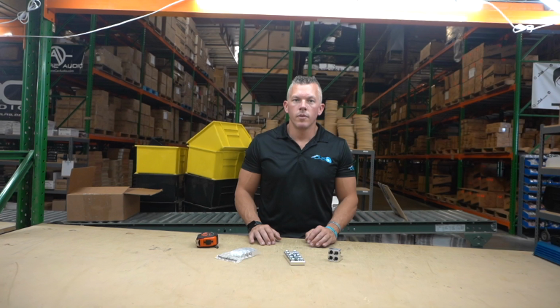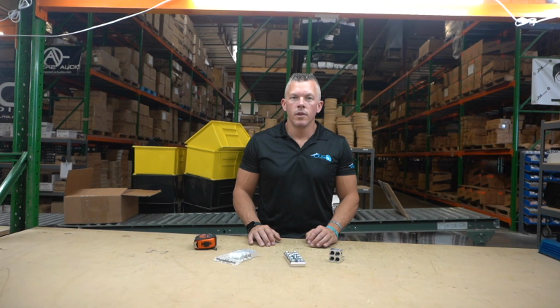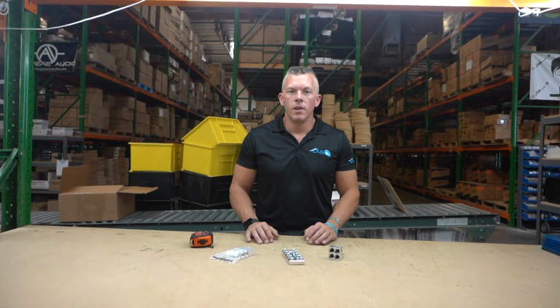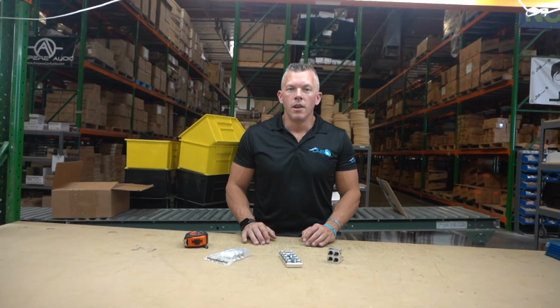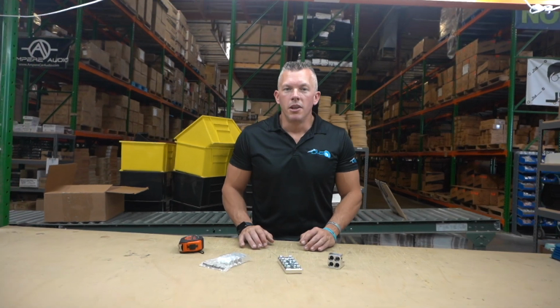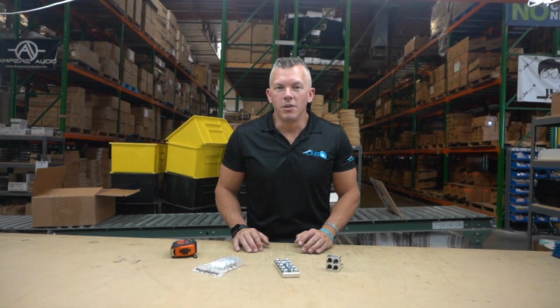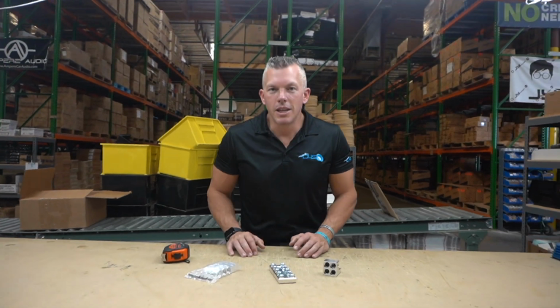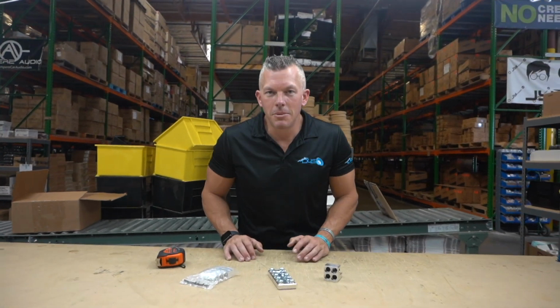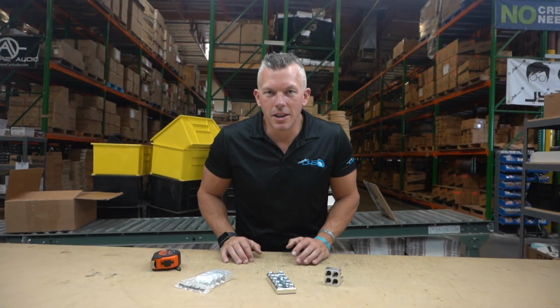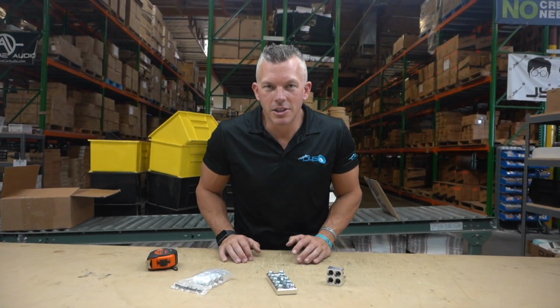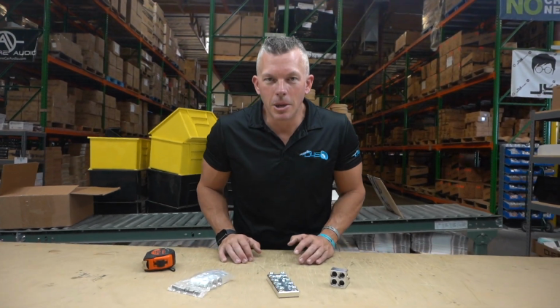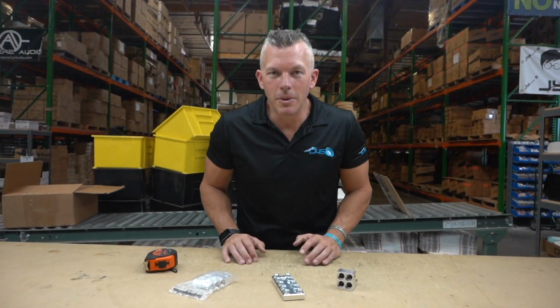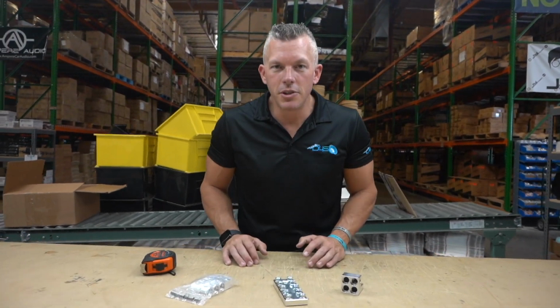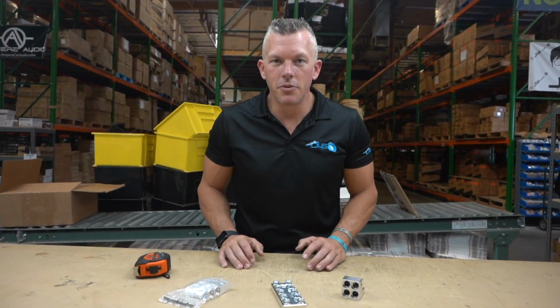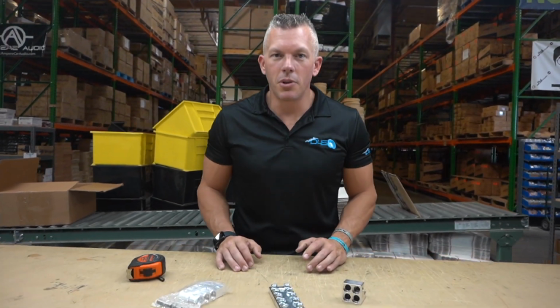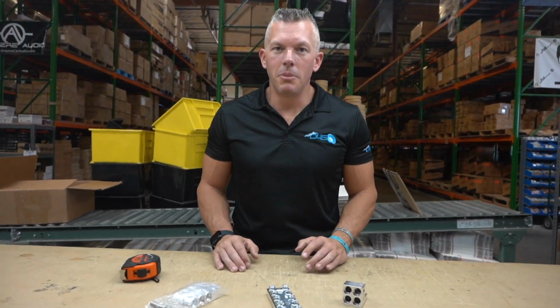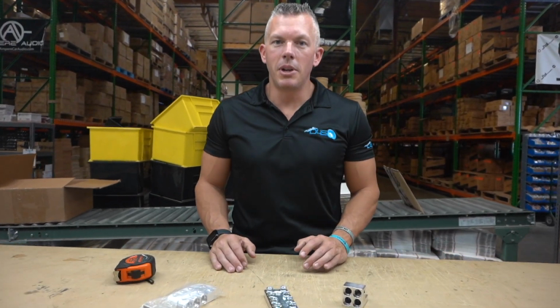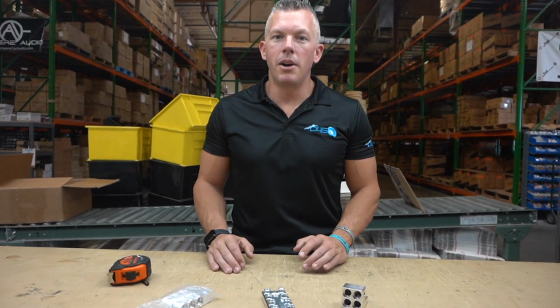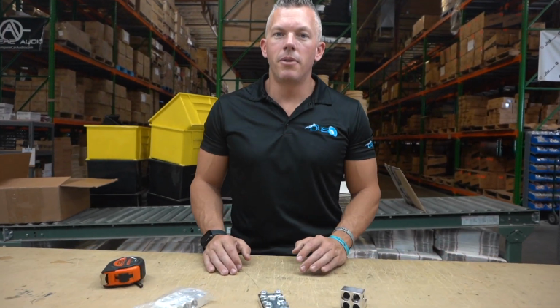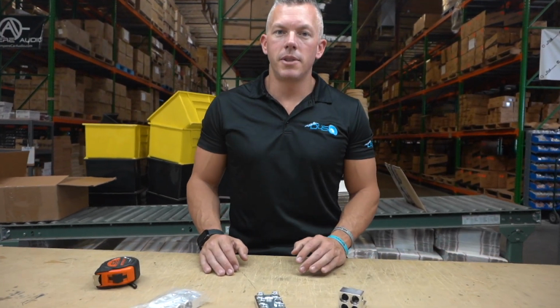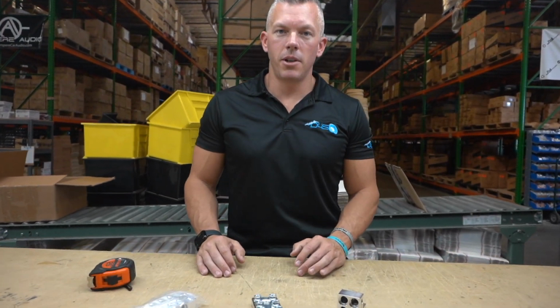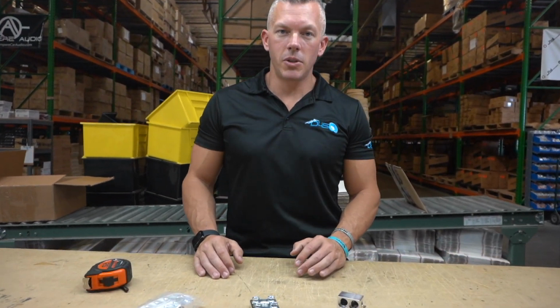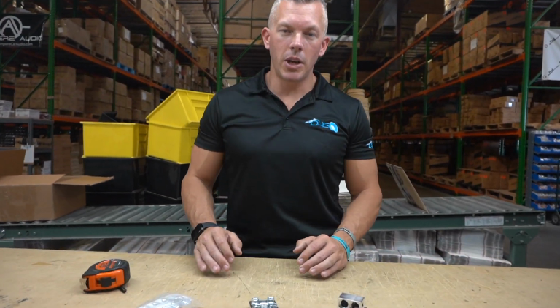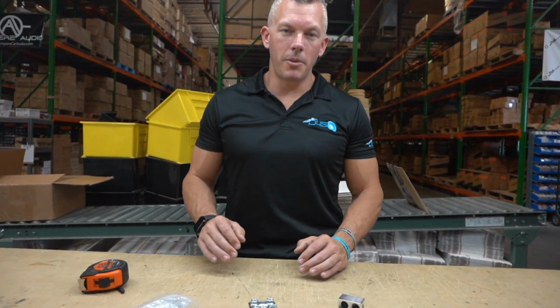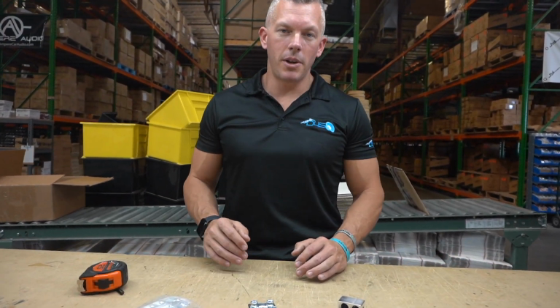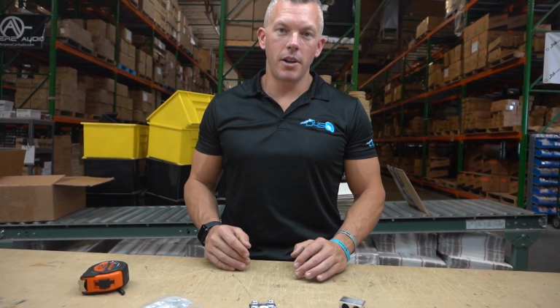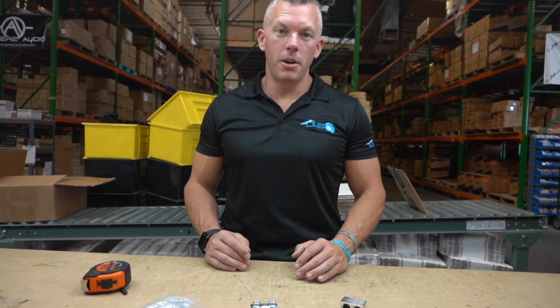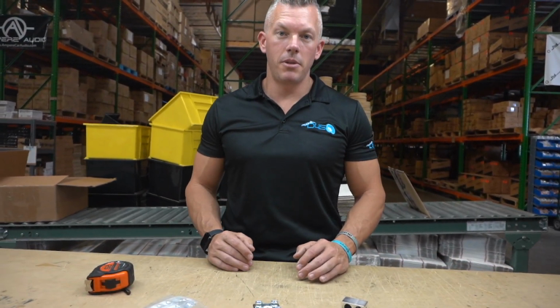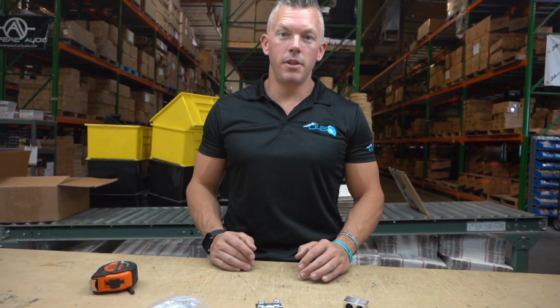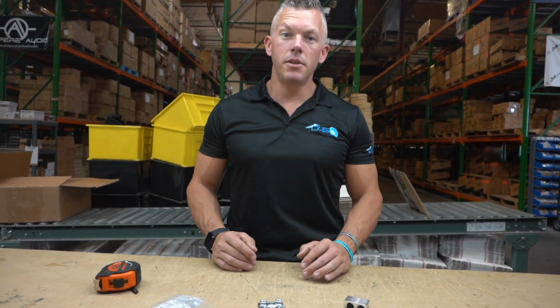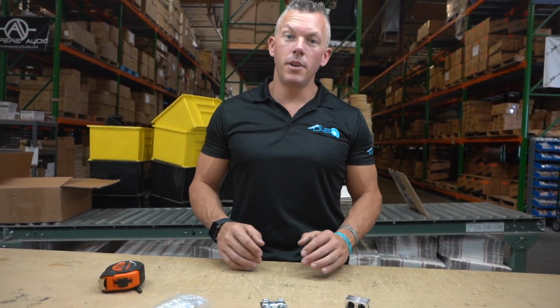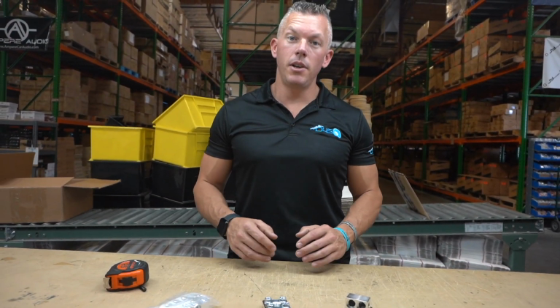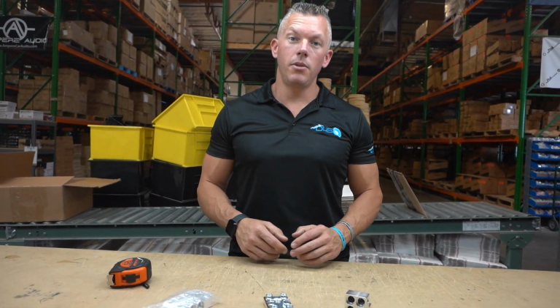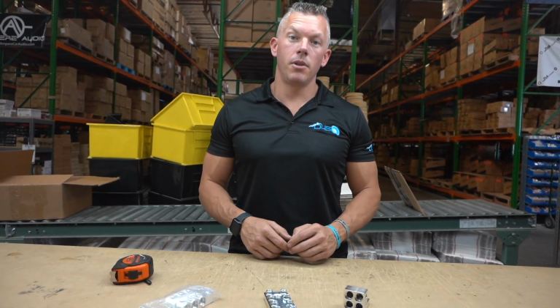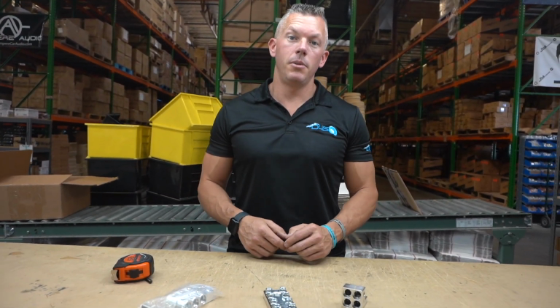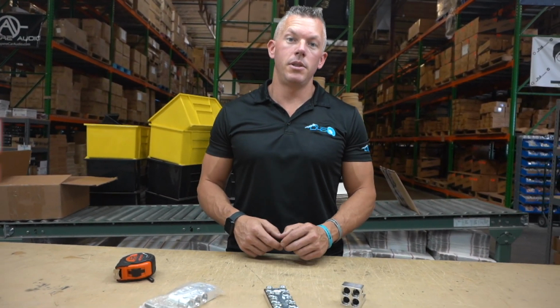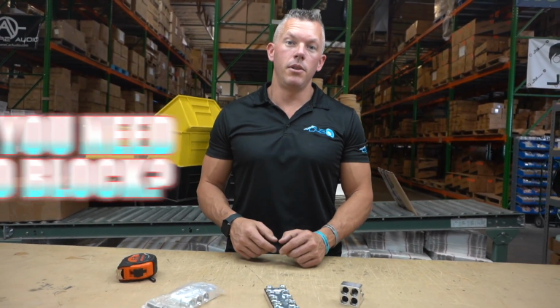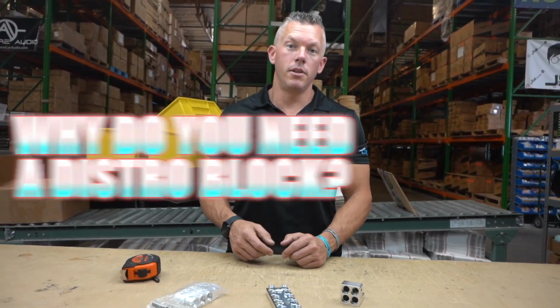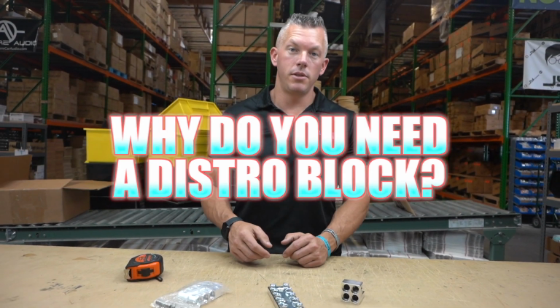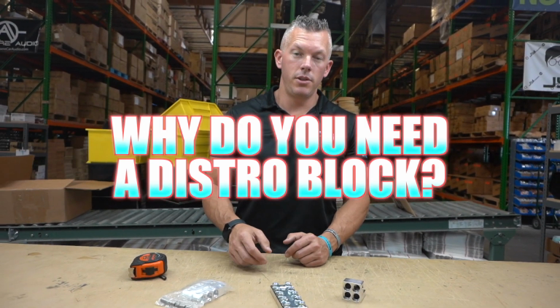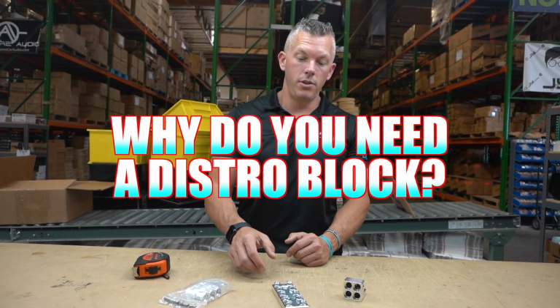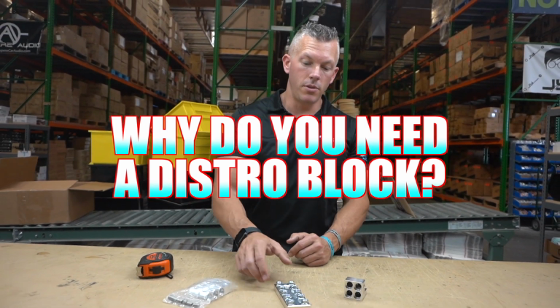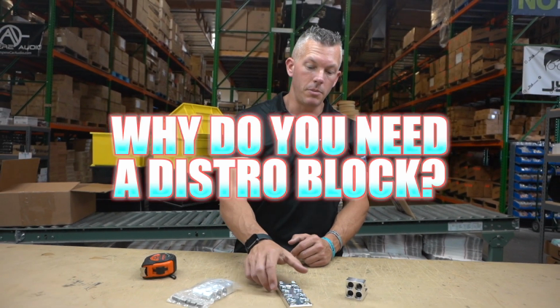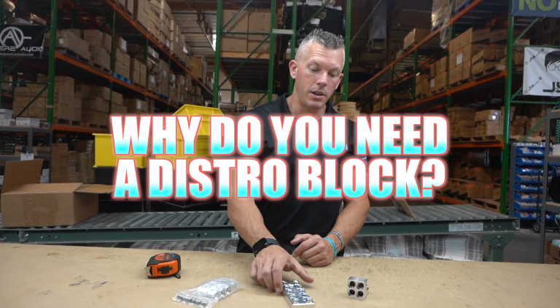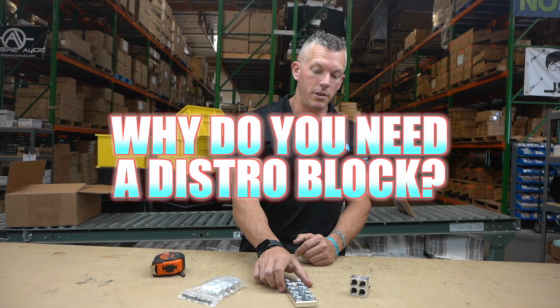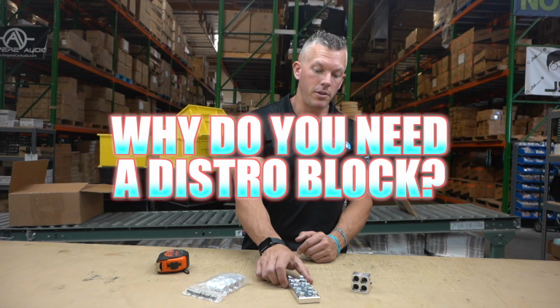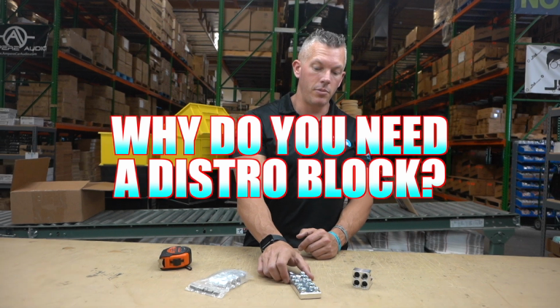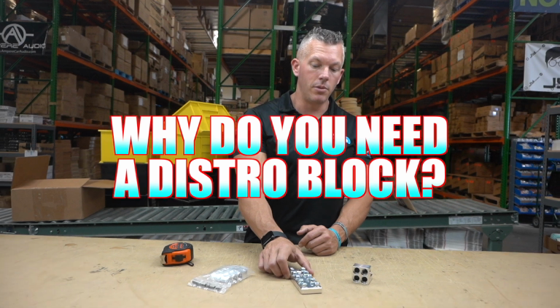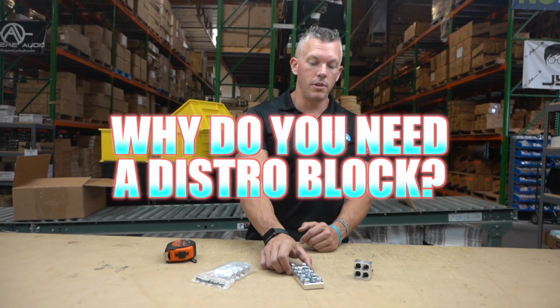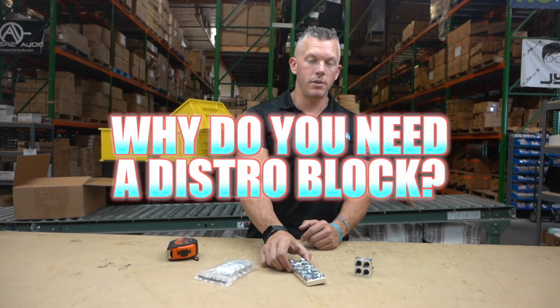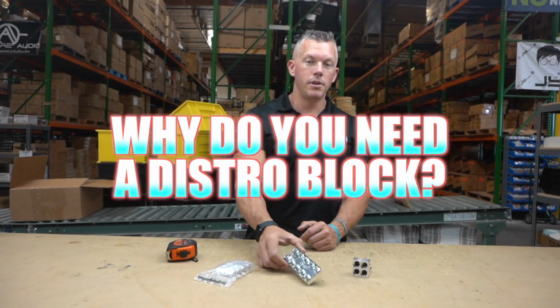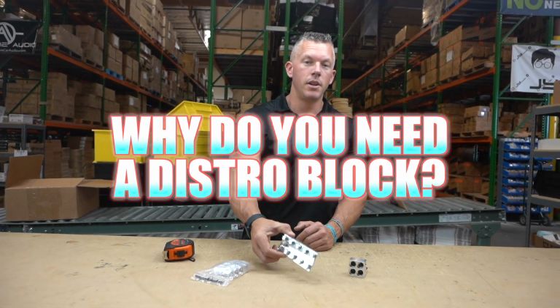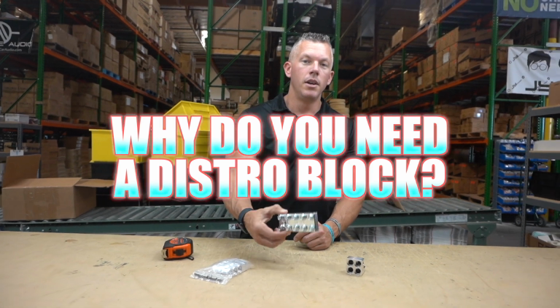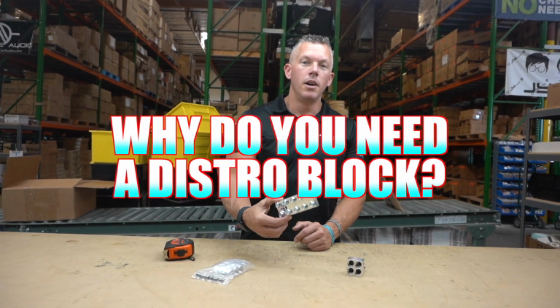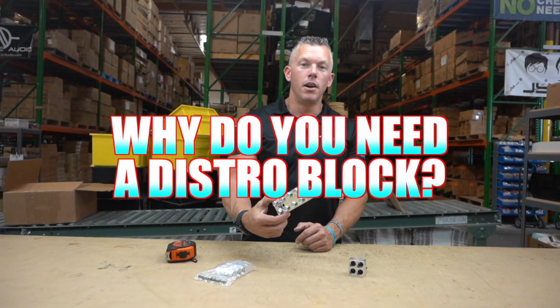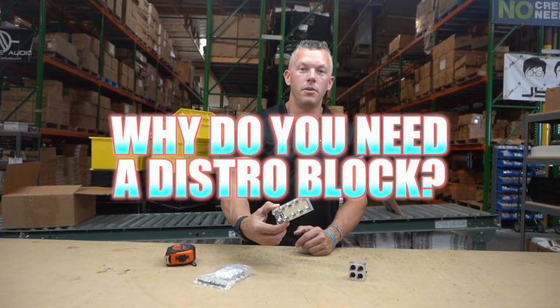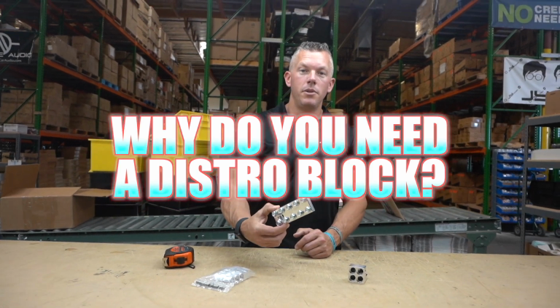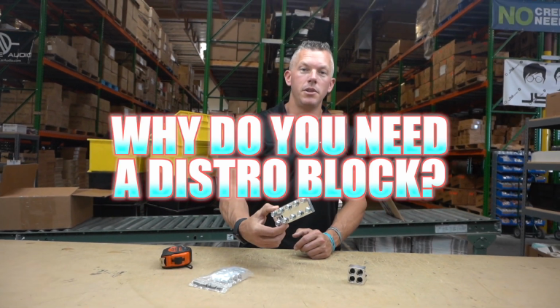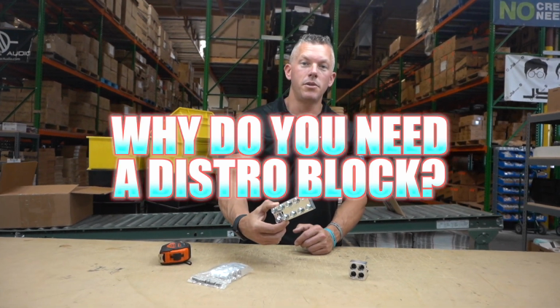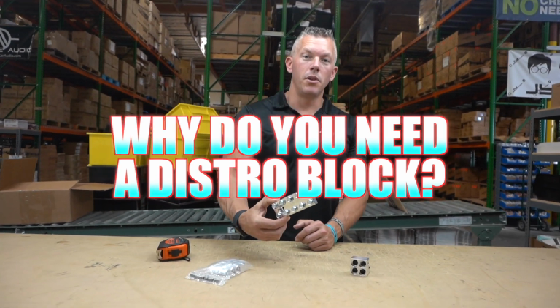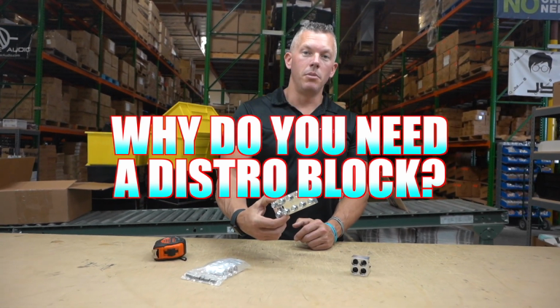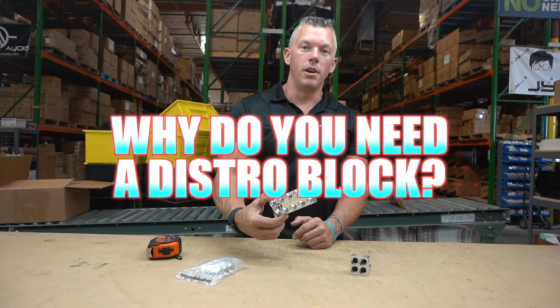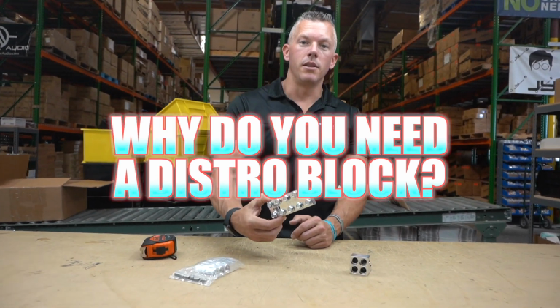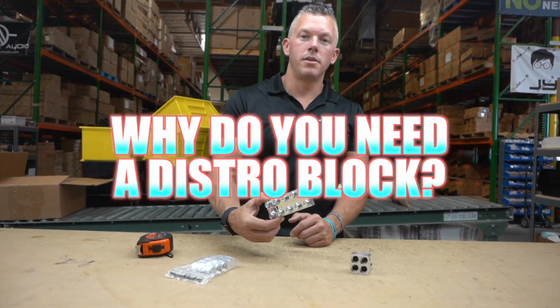Hey, what's happening guys, coming at you from downforsound.com. In this video we're gonna be talking about the importance of distro blocks.